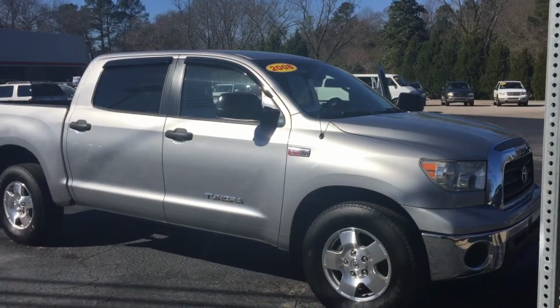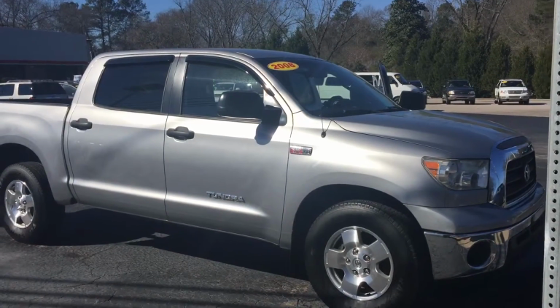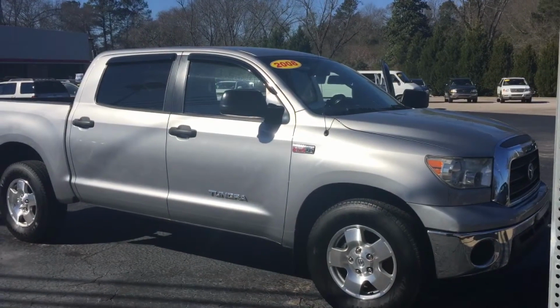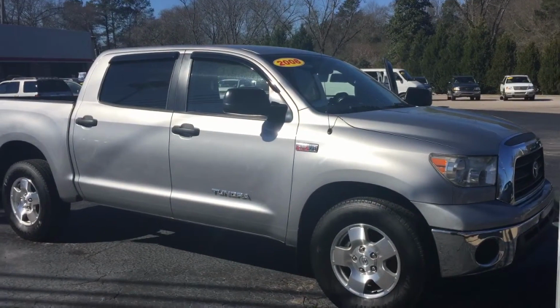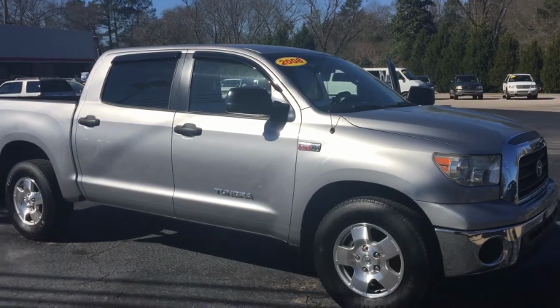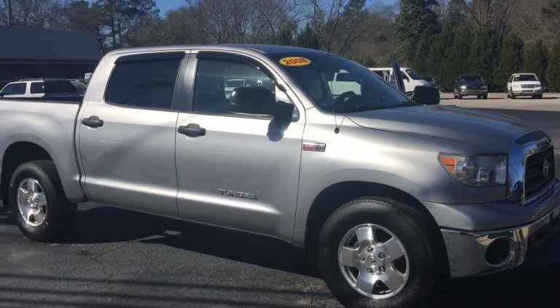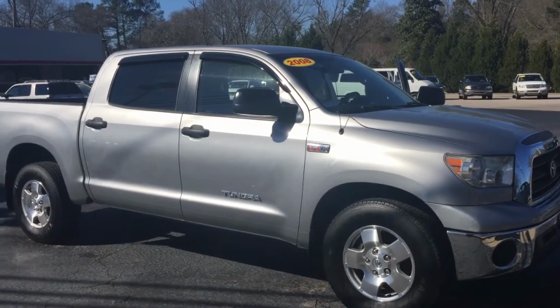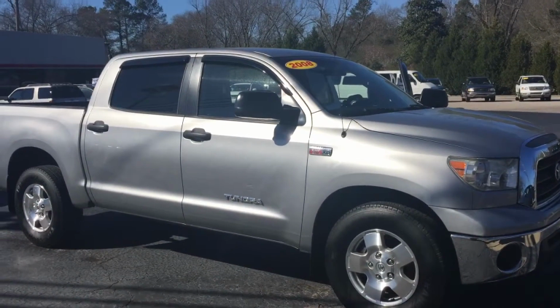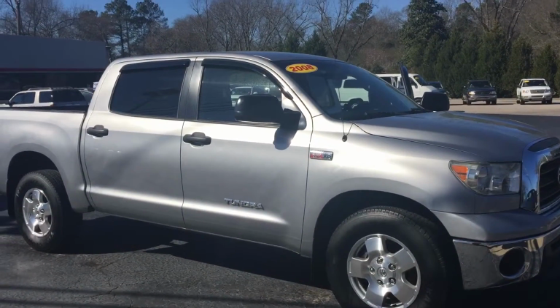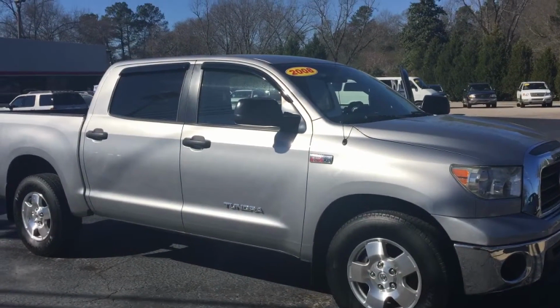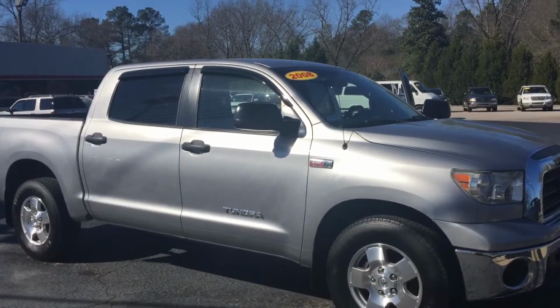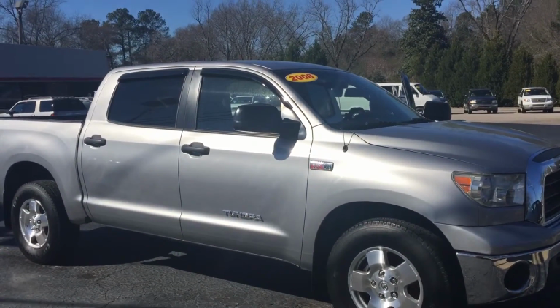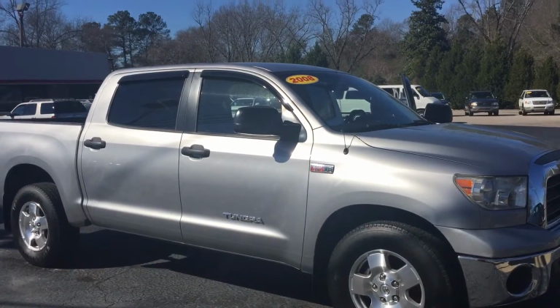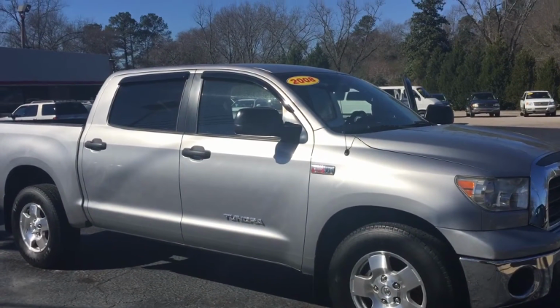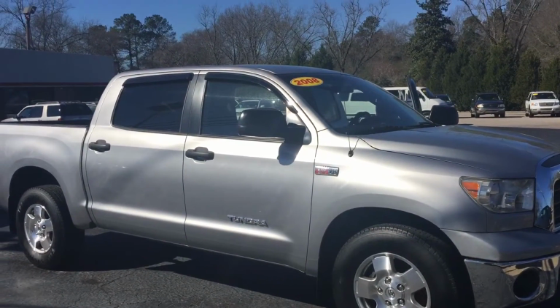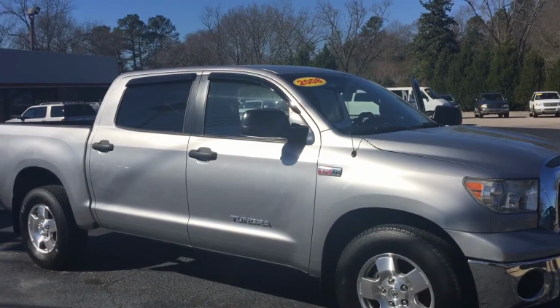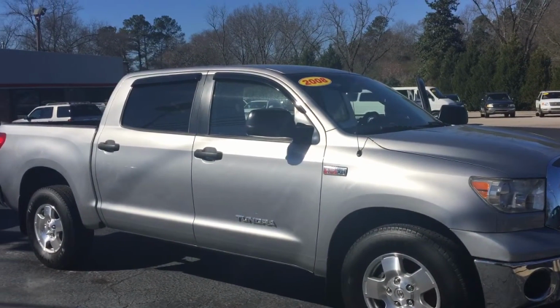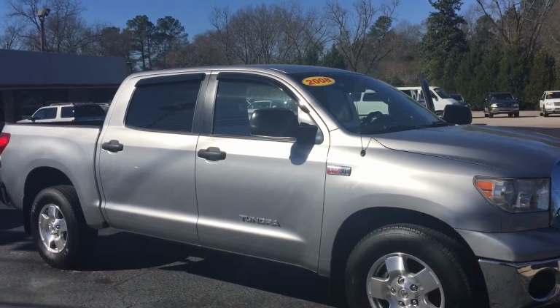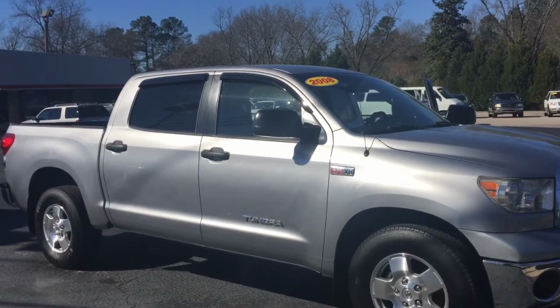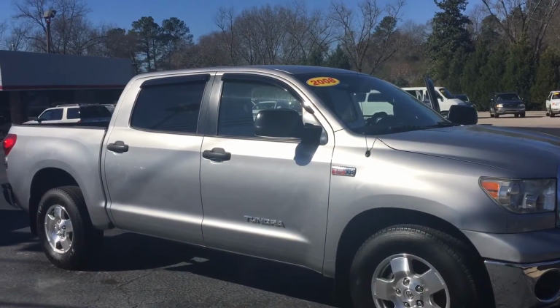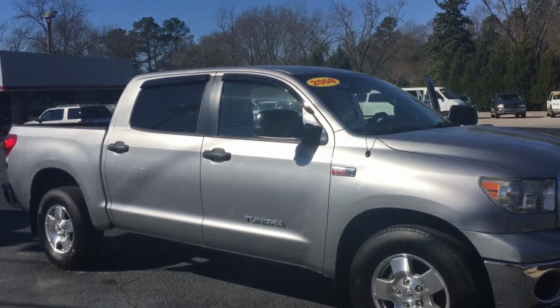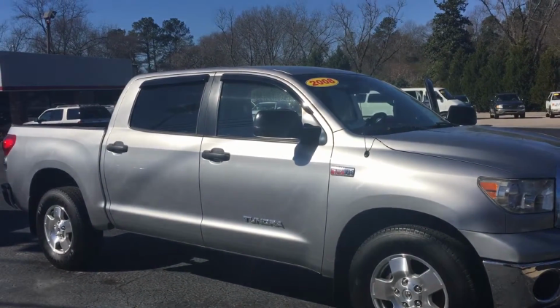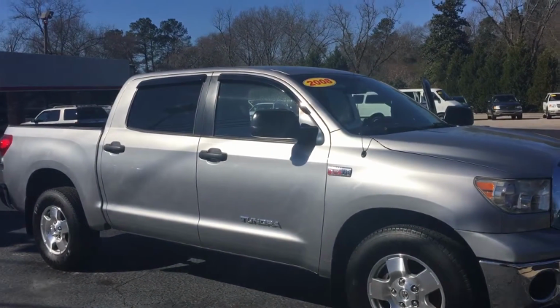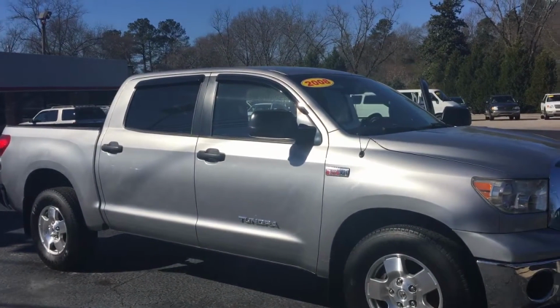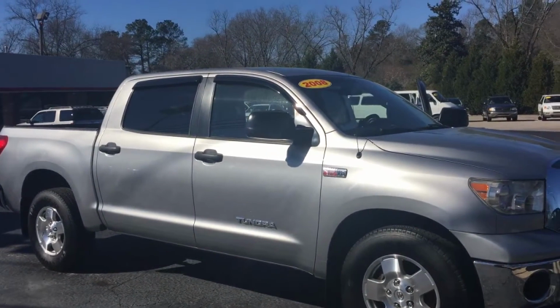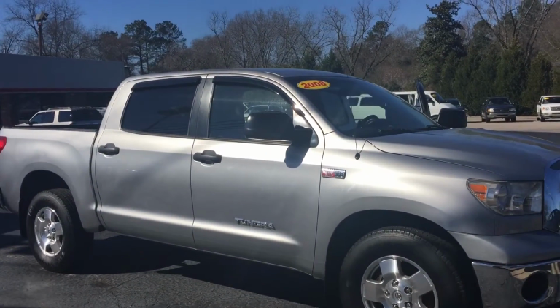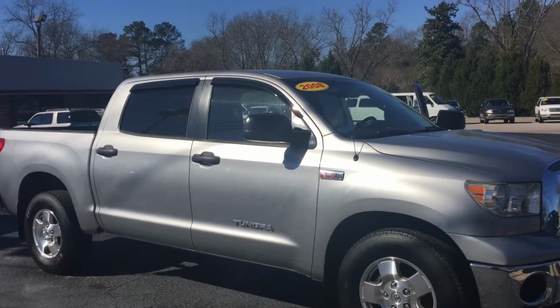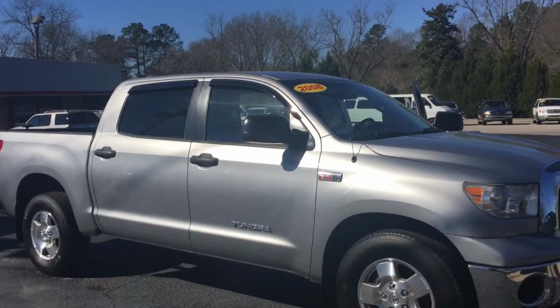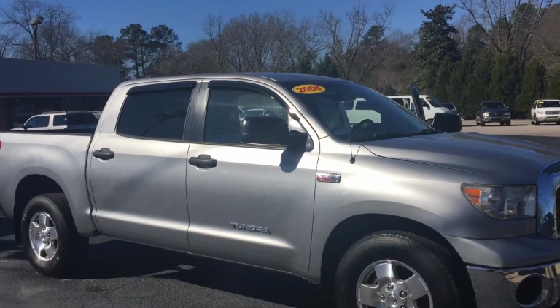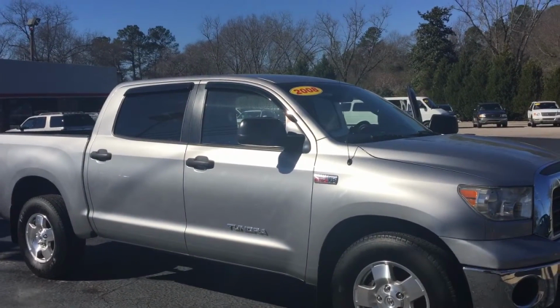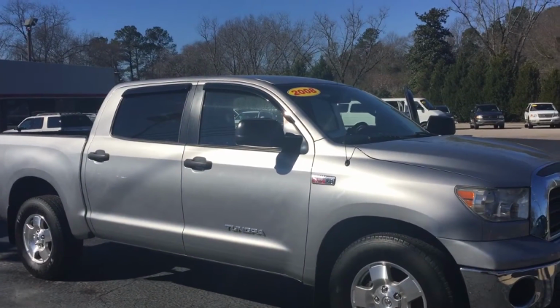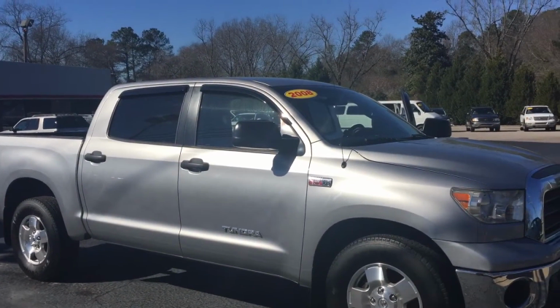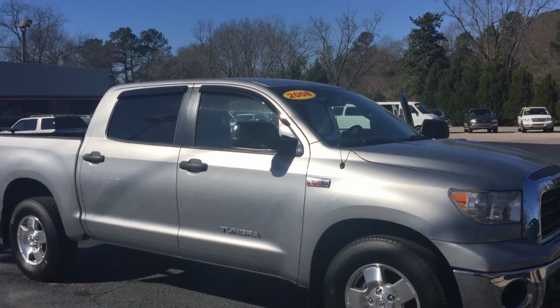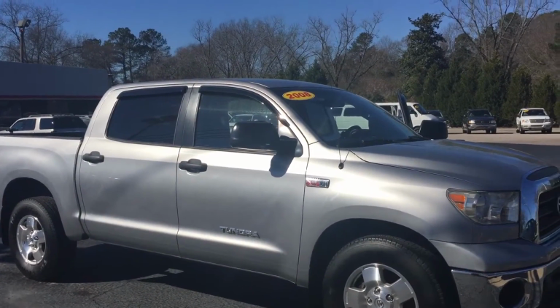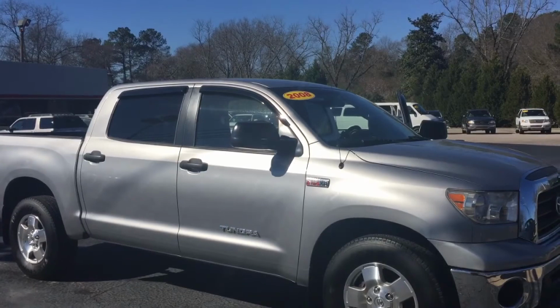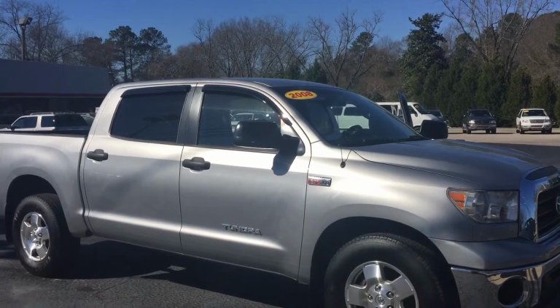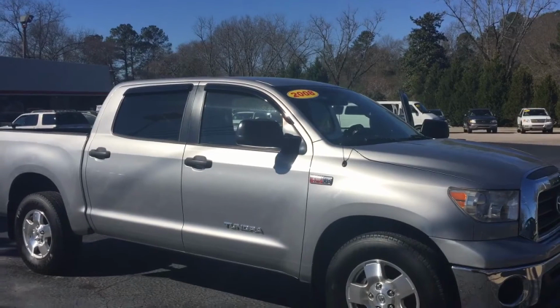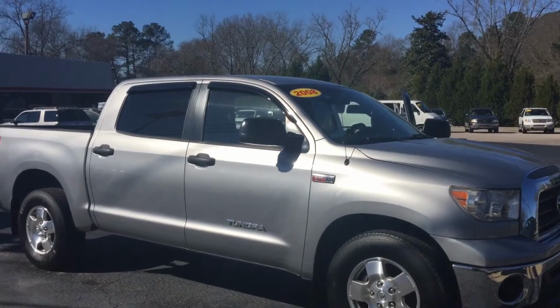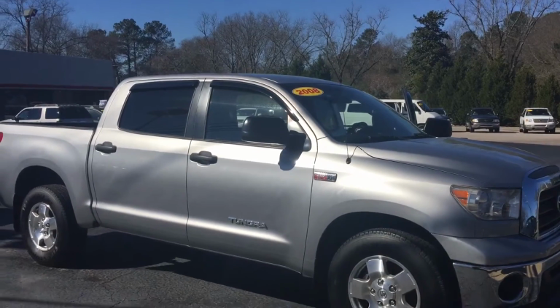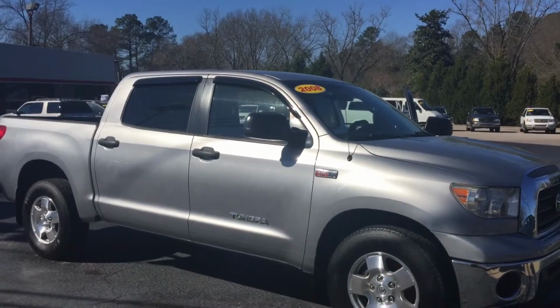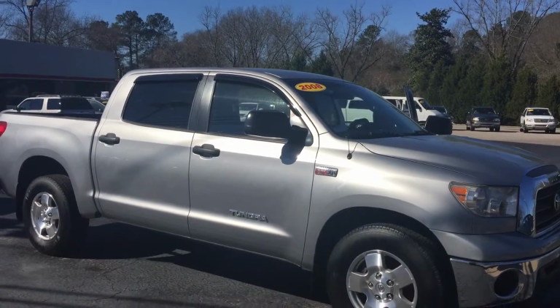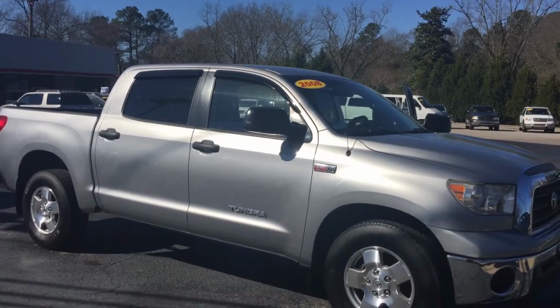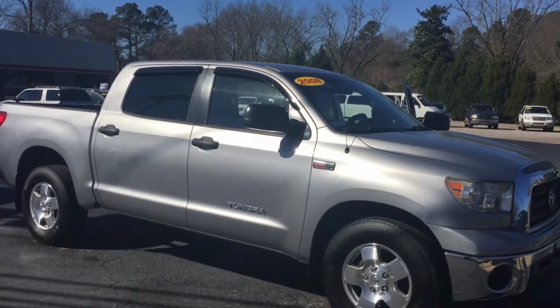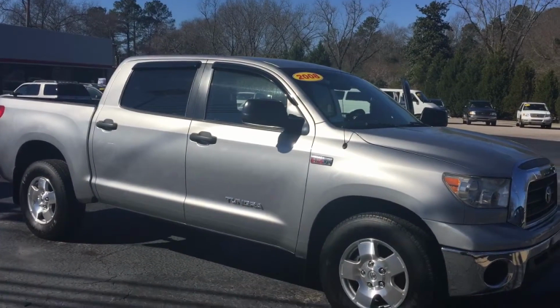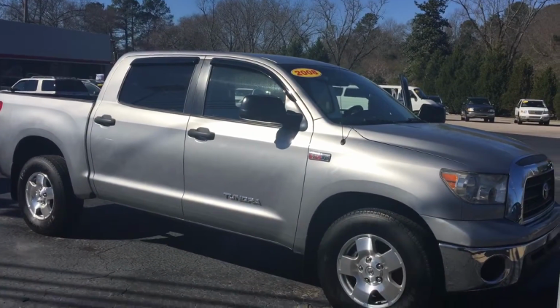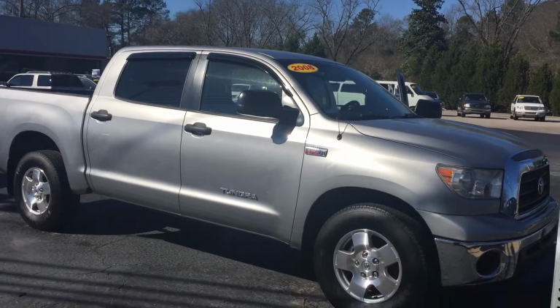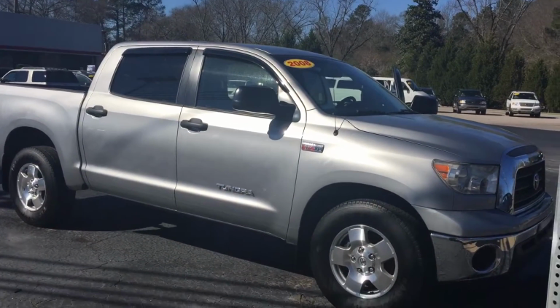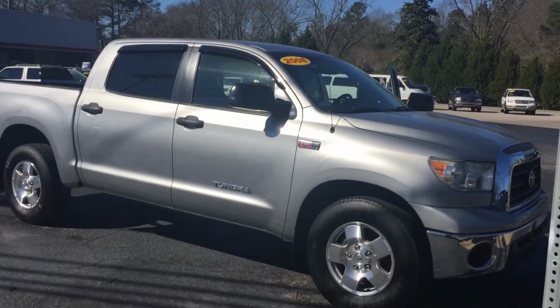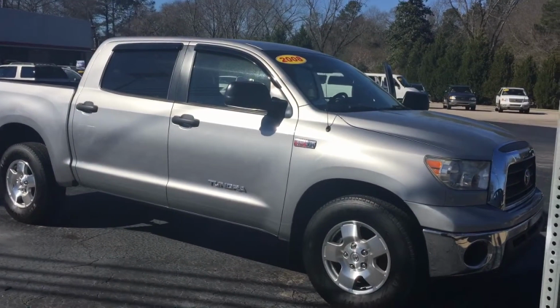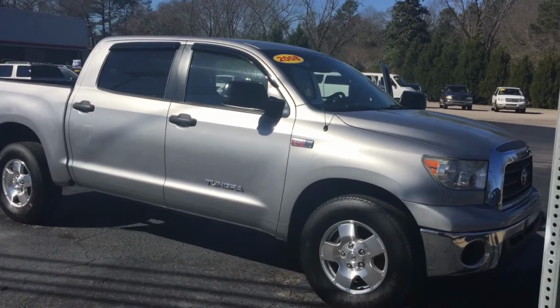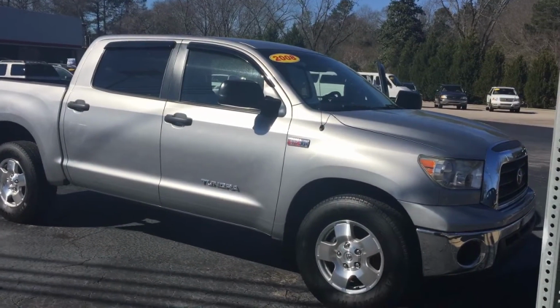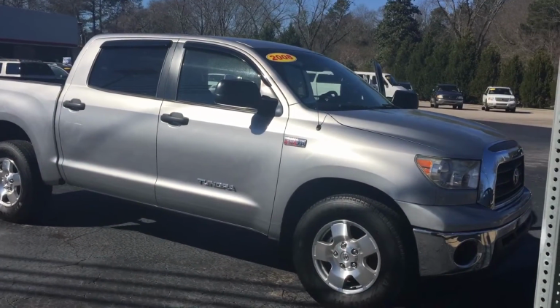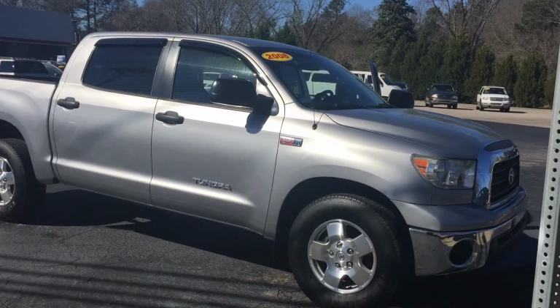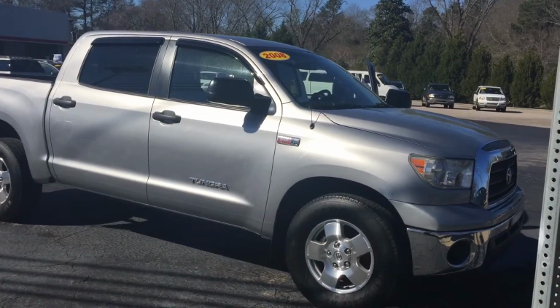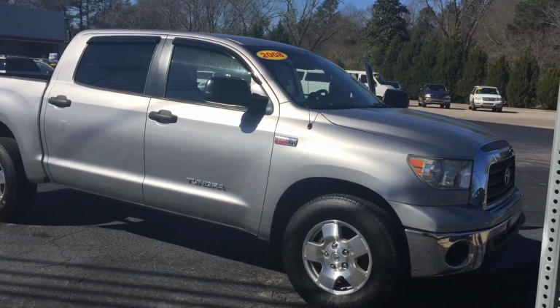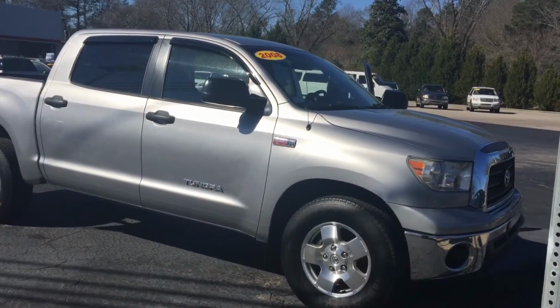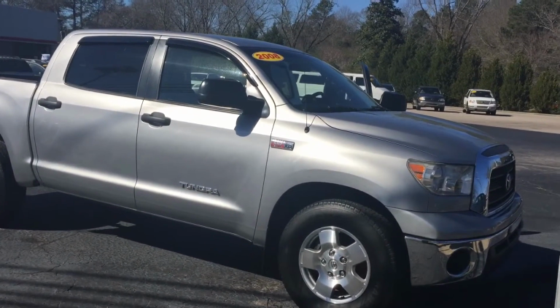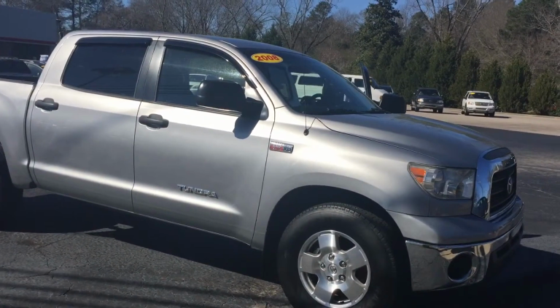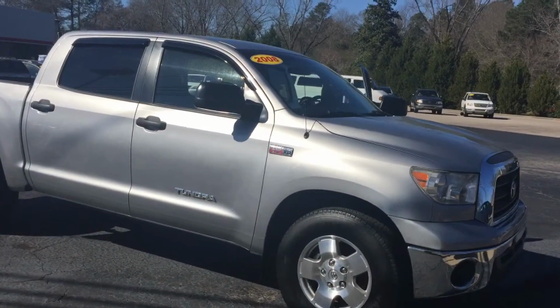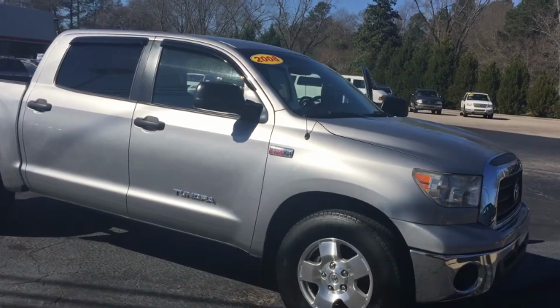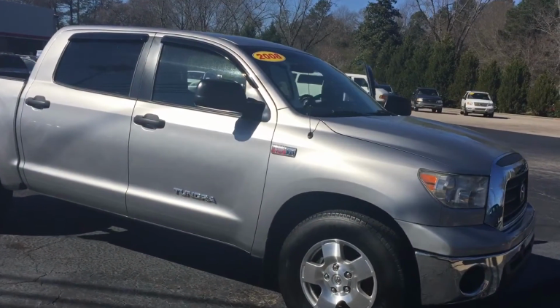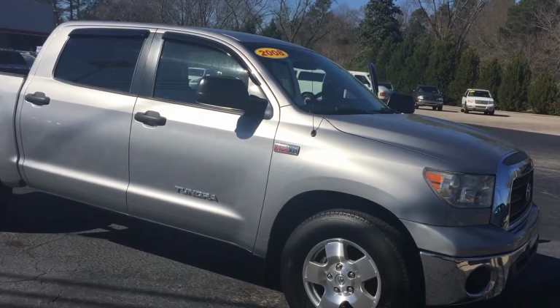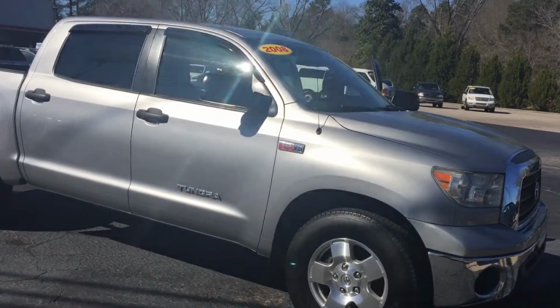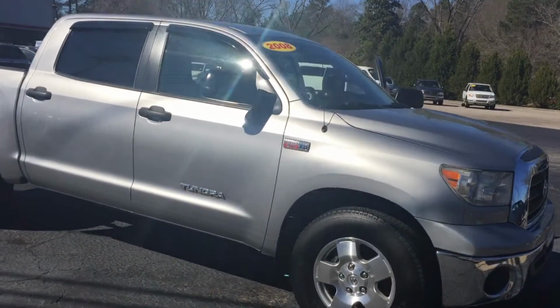Hello, this is Wanda Willow Grange Toyota doing a short walk around on the 2008 Toyota Tundra. This is a CrewMax two-wheel drive.